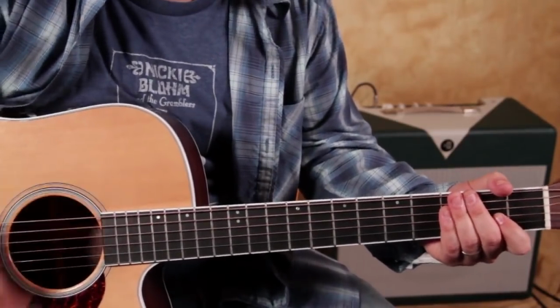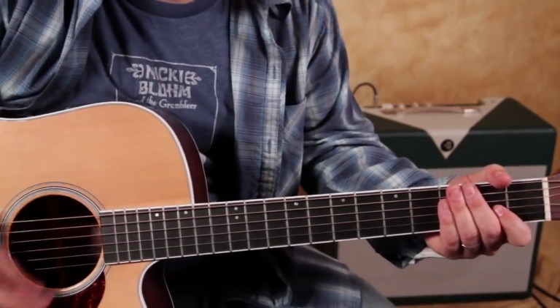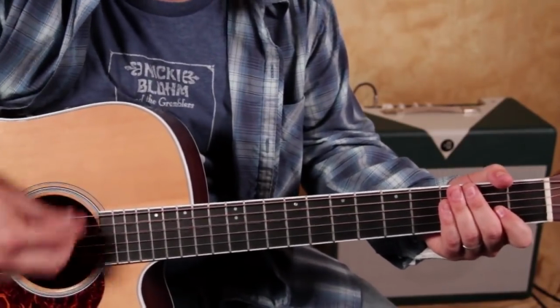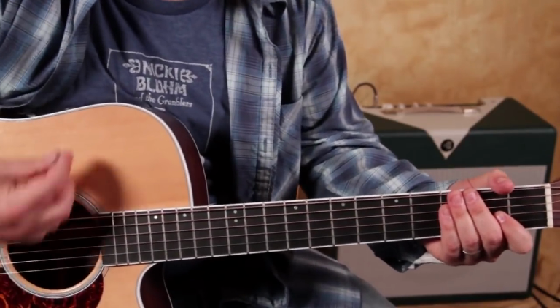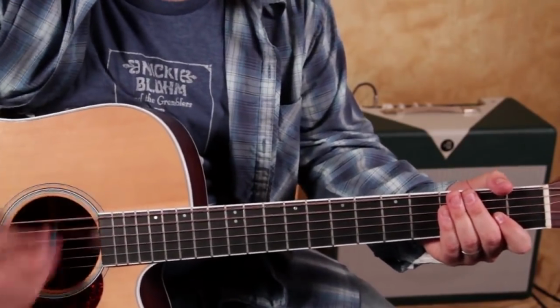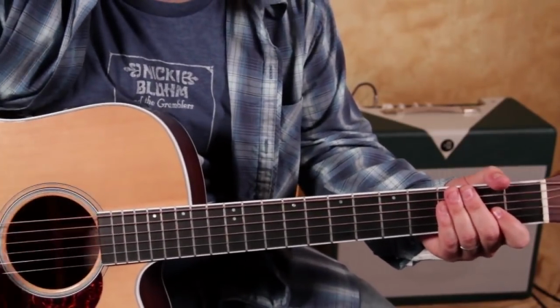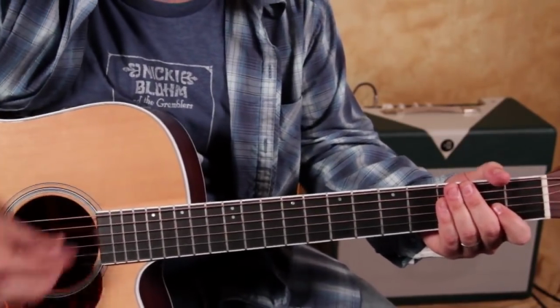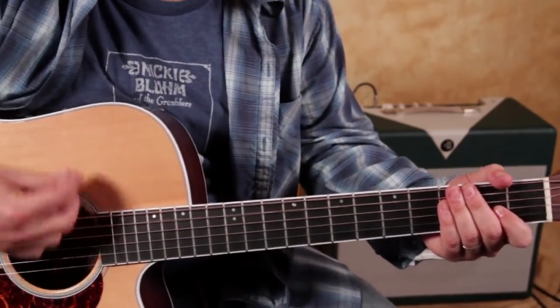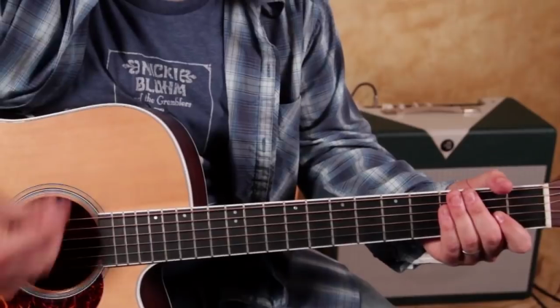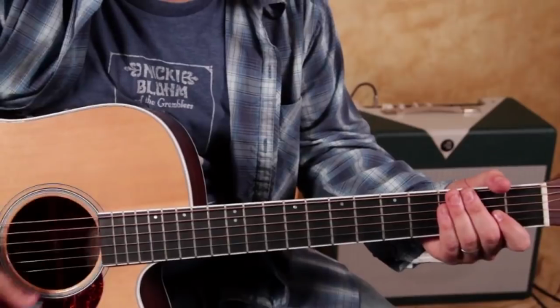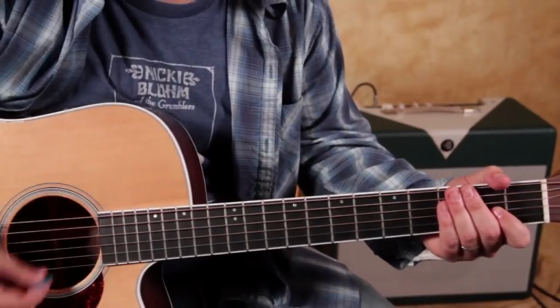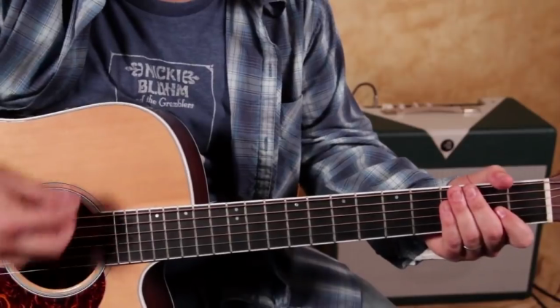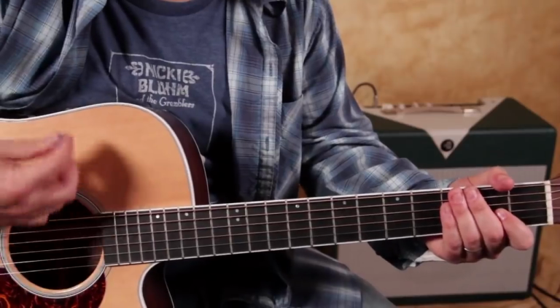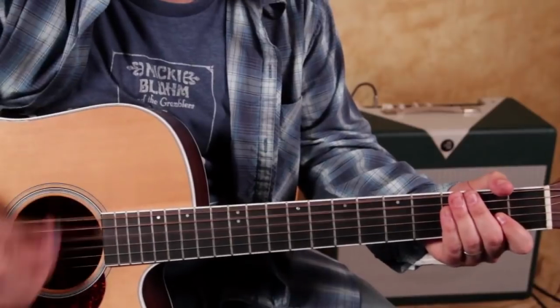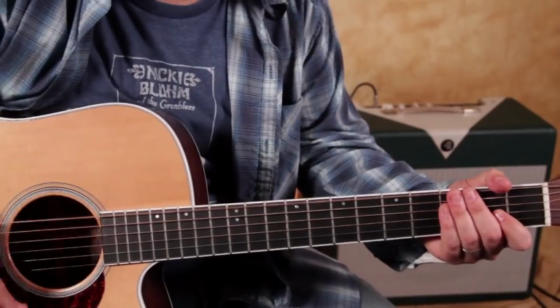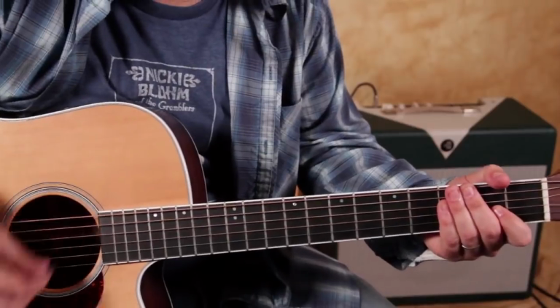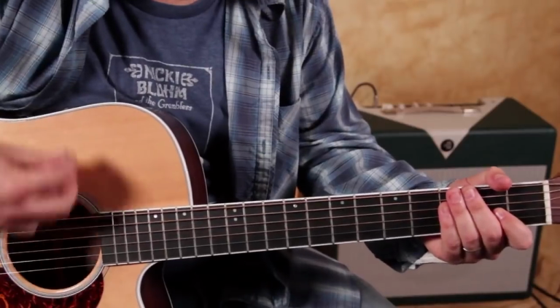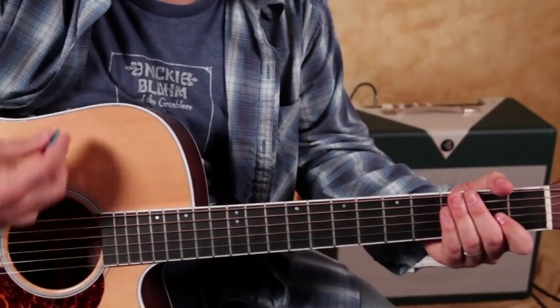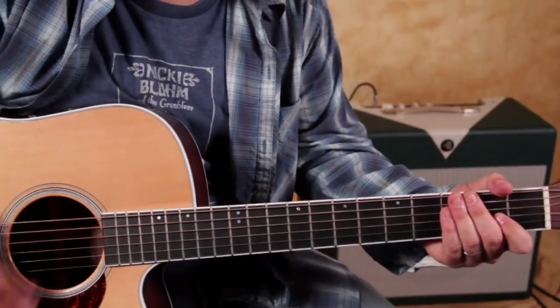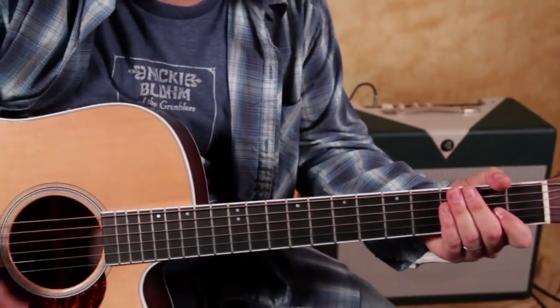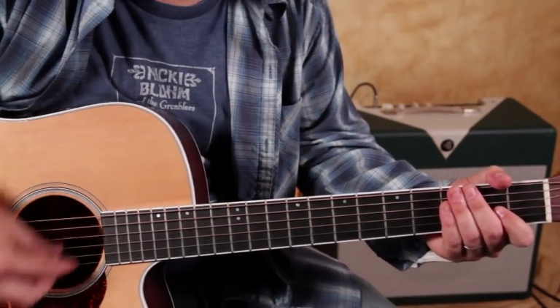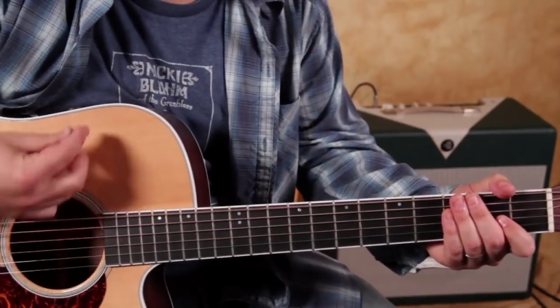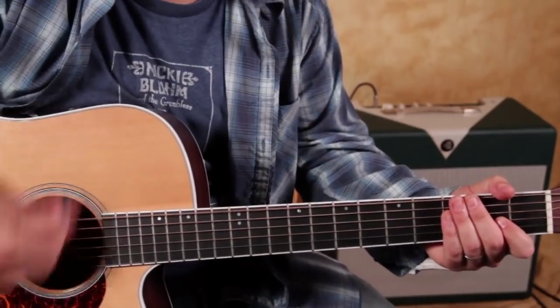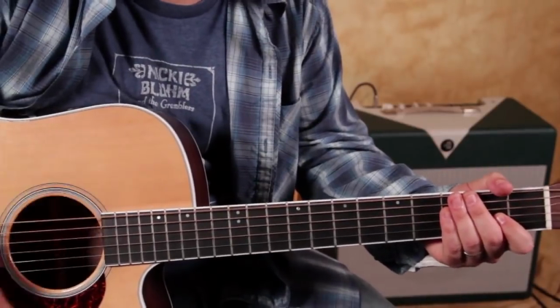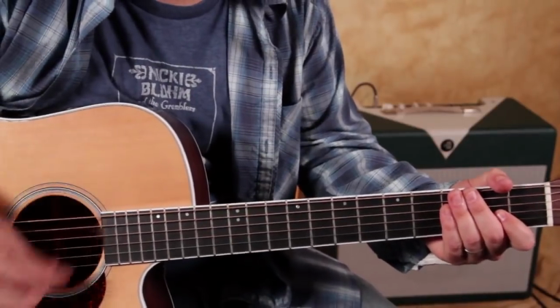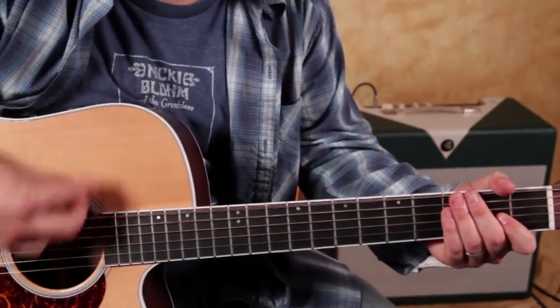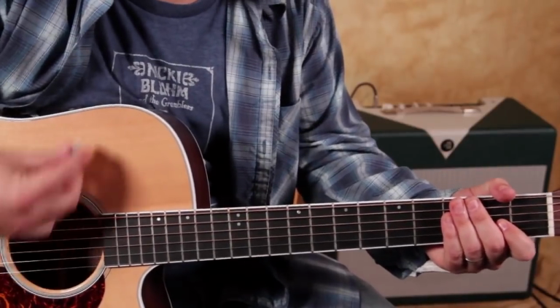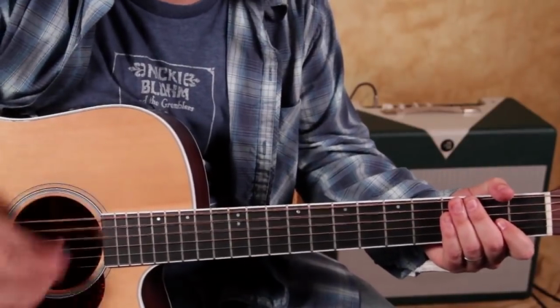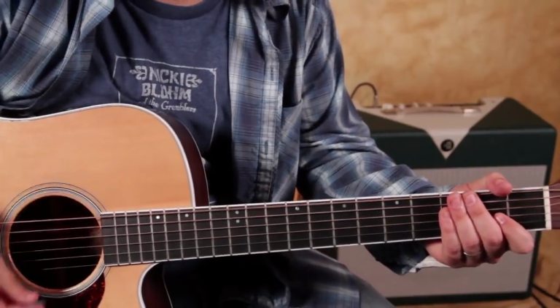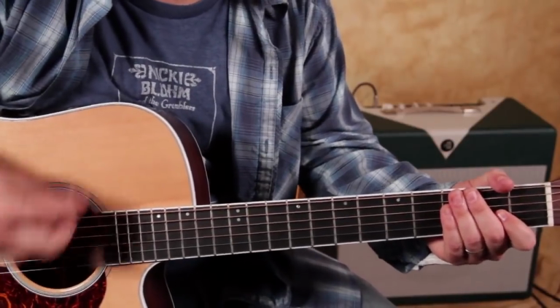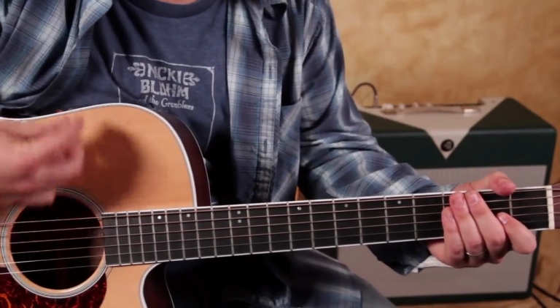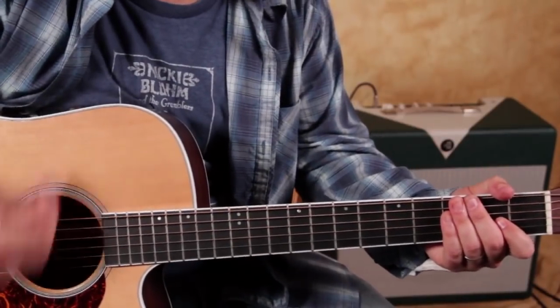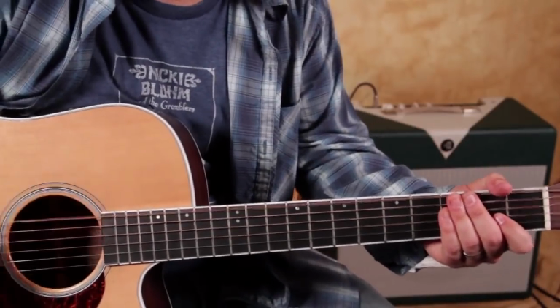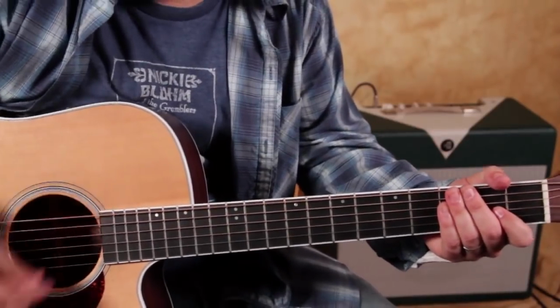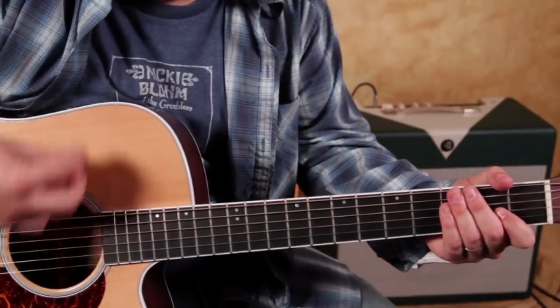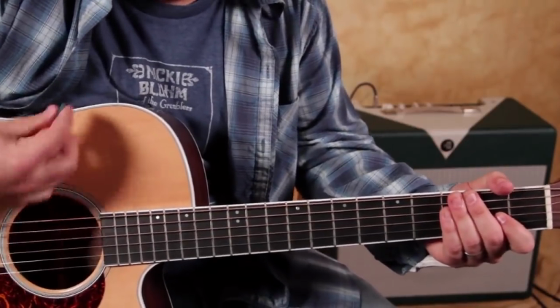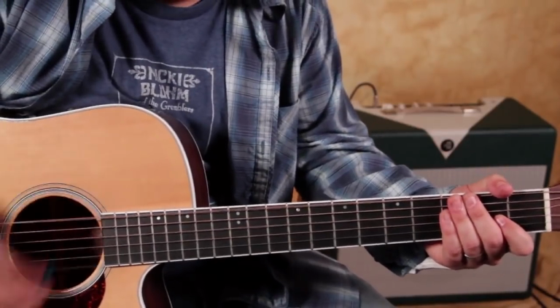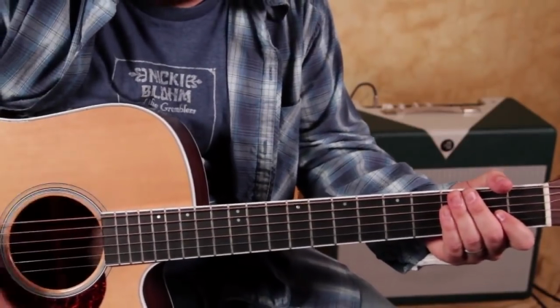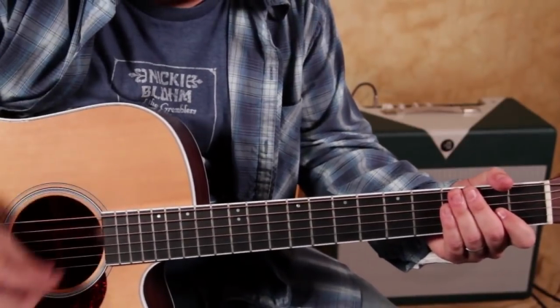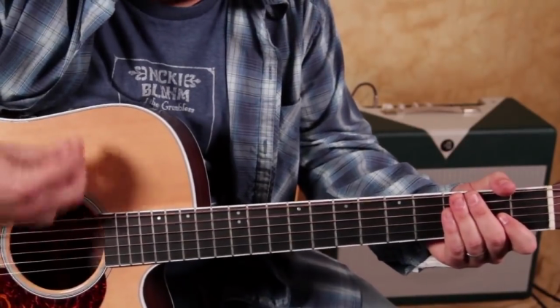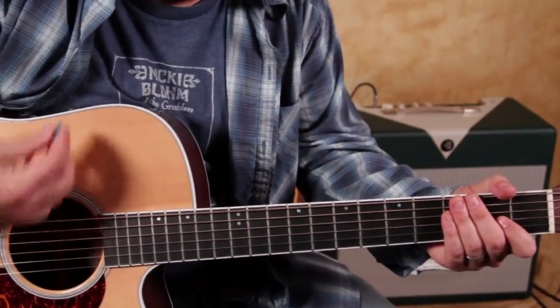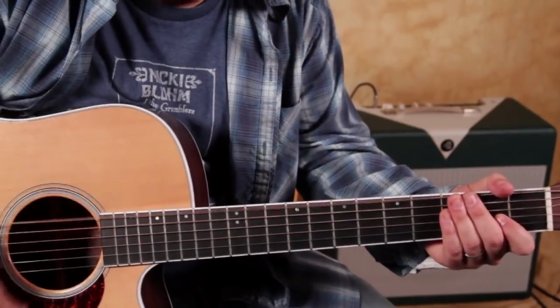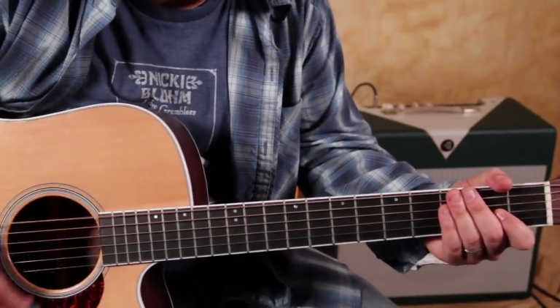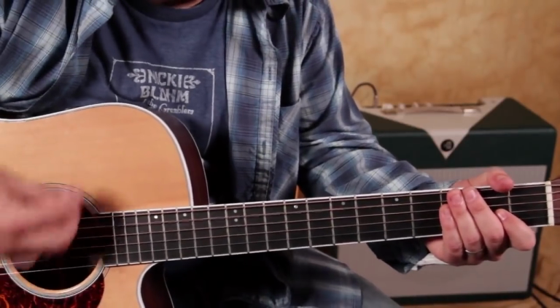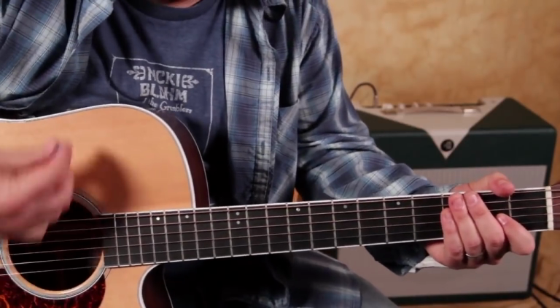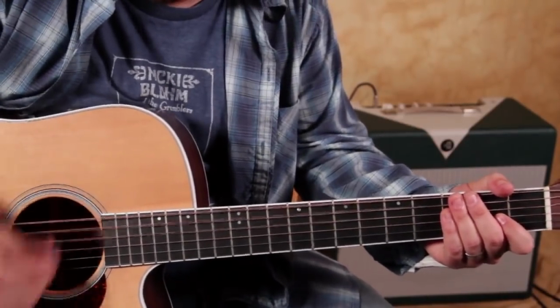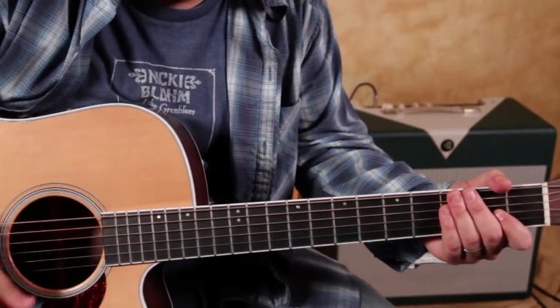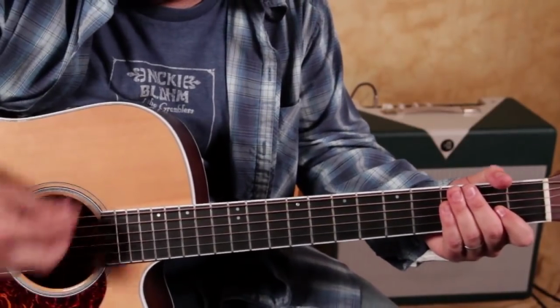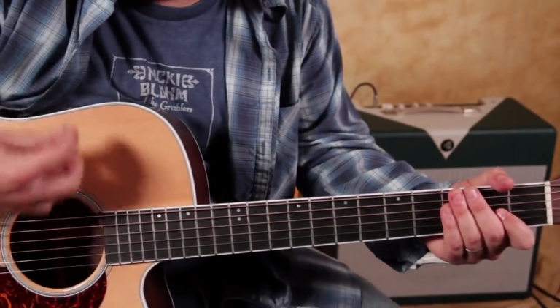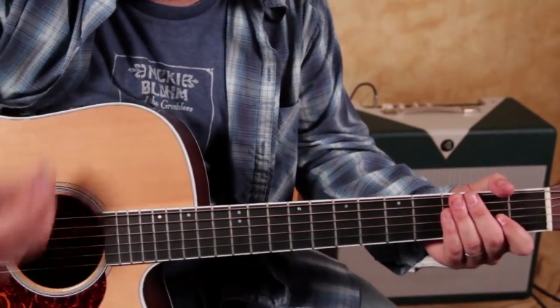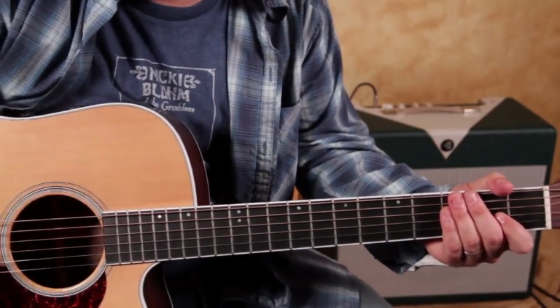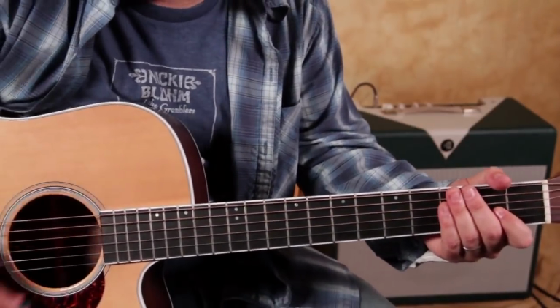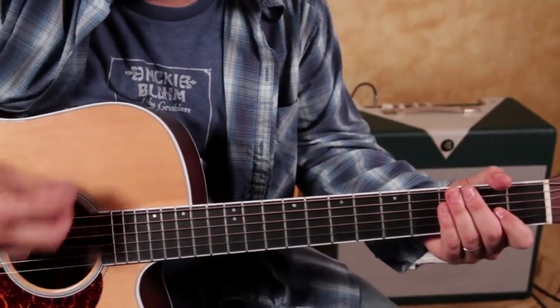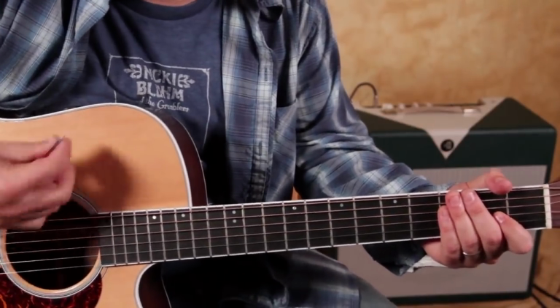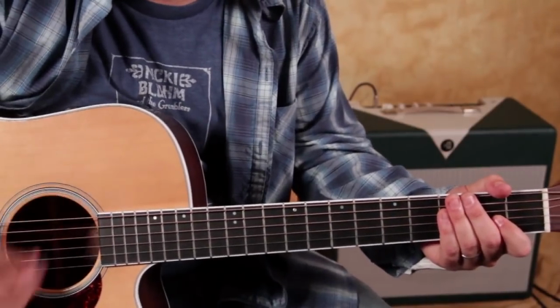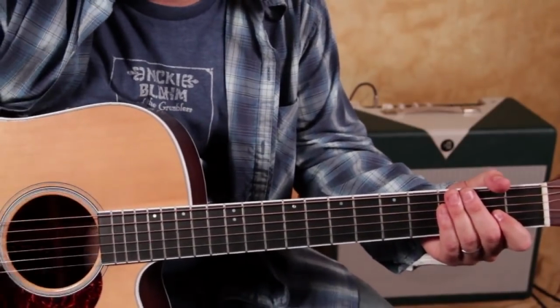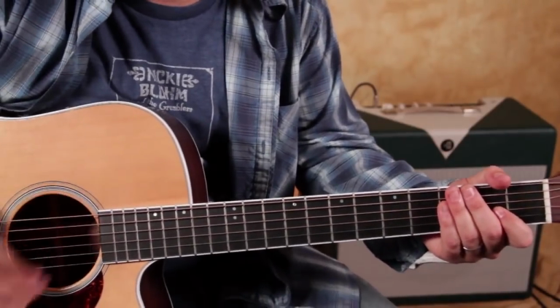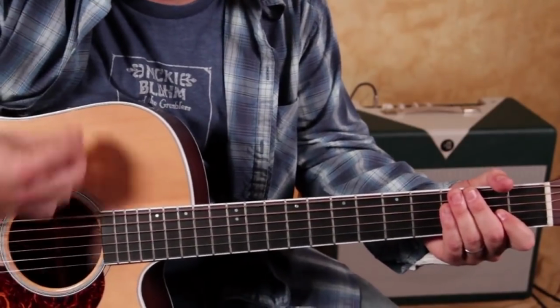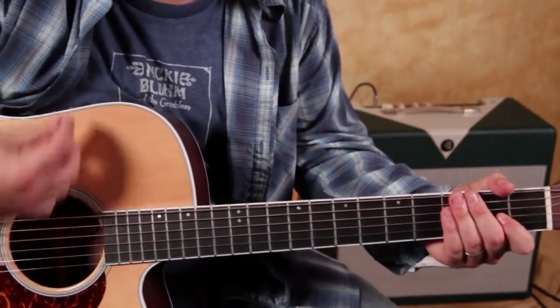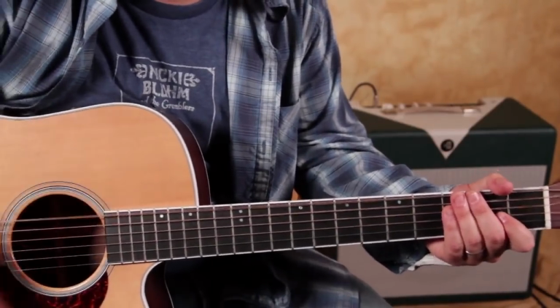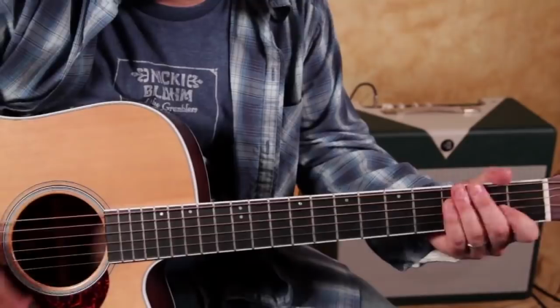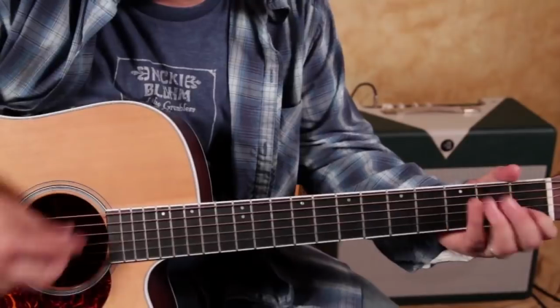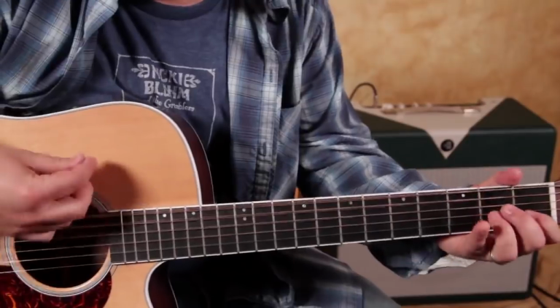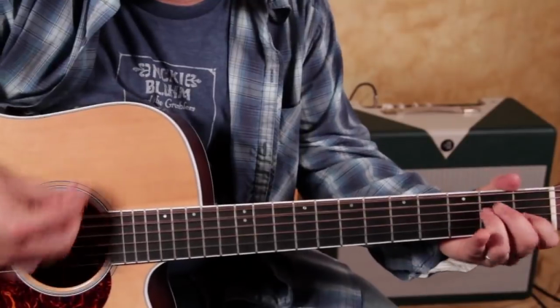You can start with a down, down, down, up, down, up, down, down, down, up, down, up, down, down, up, down, down, up, down, up.